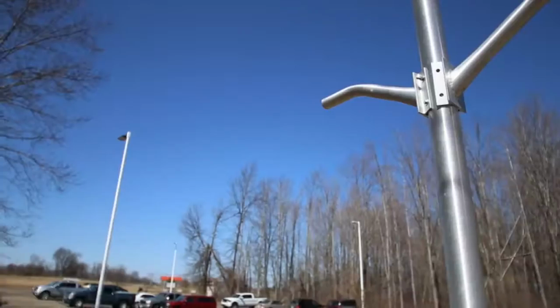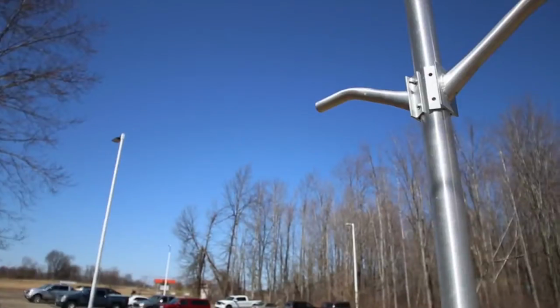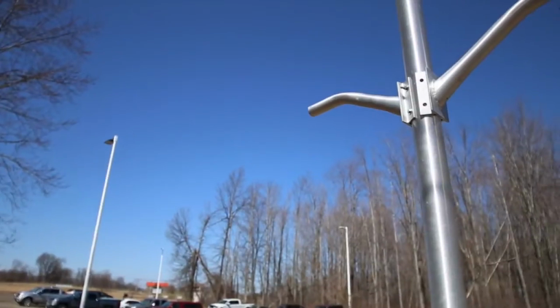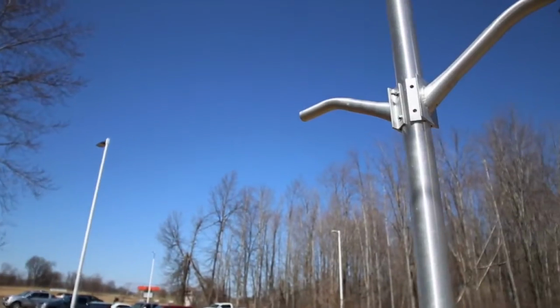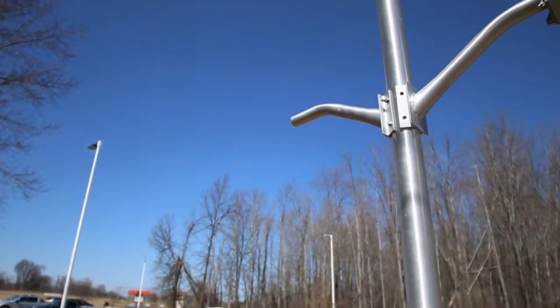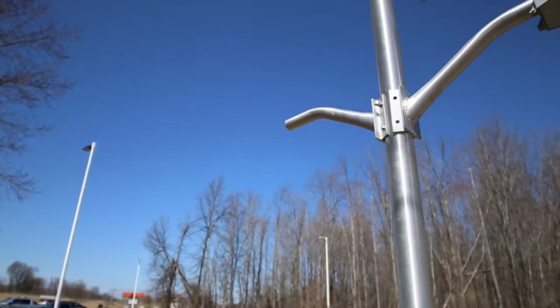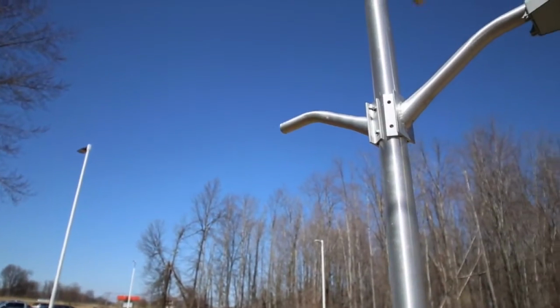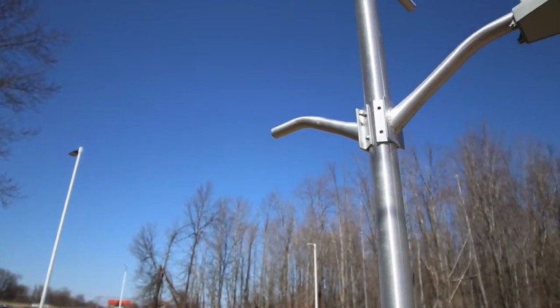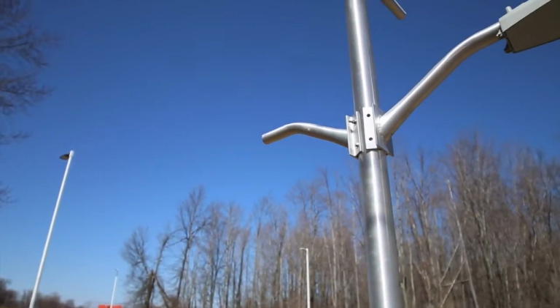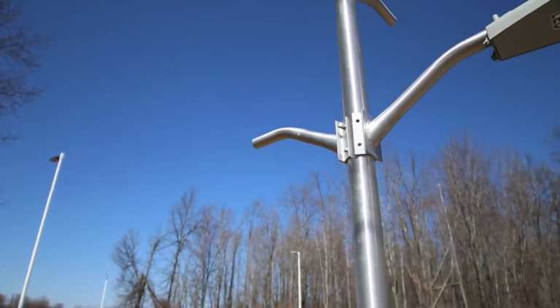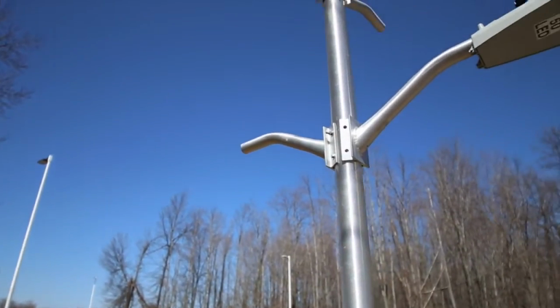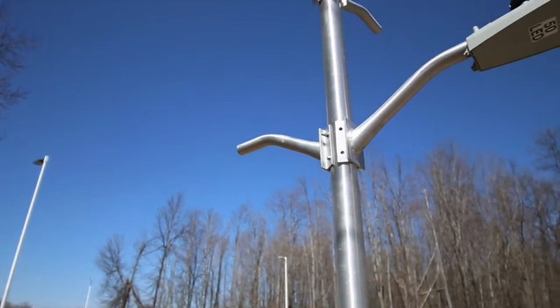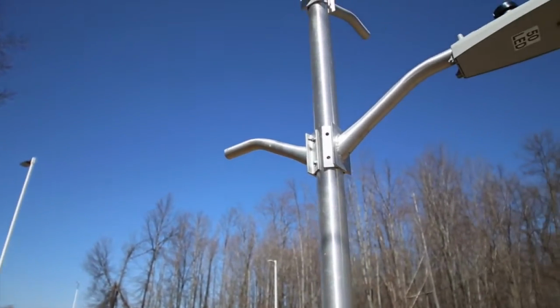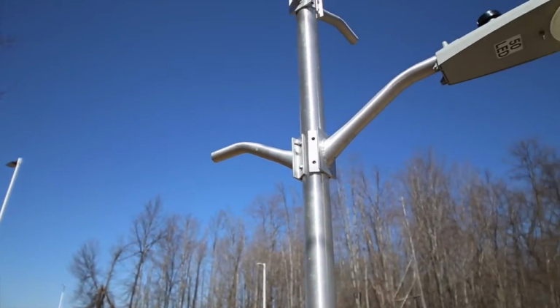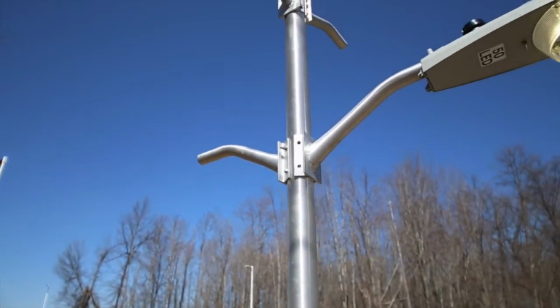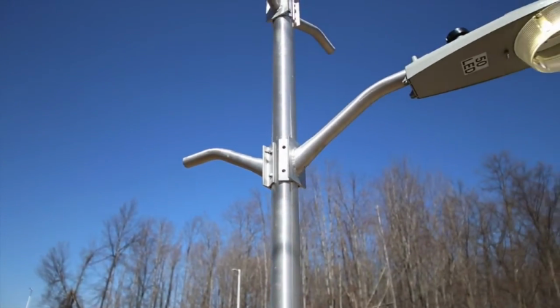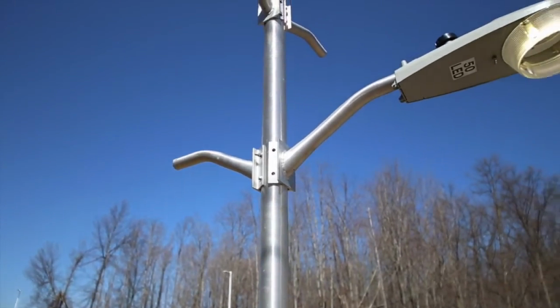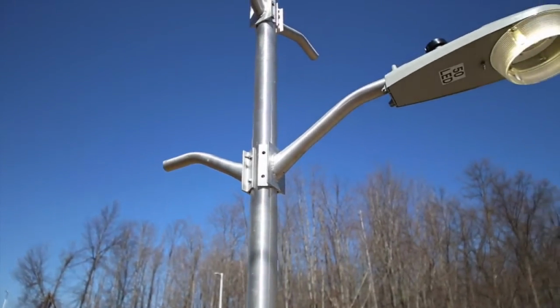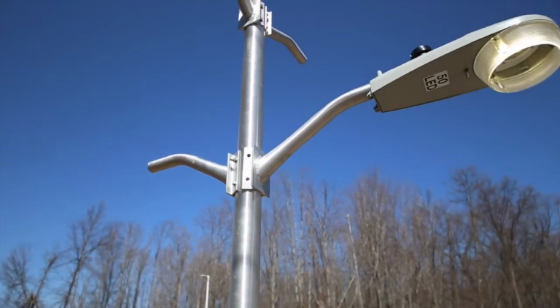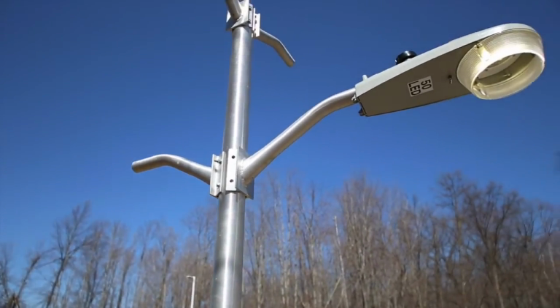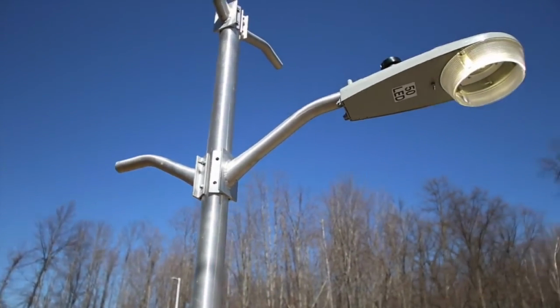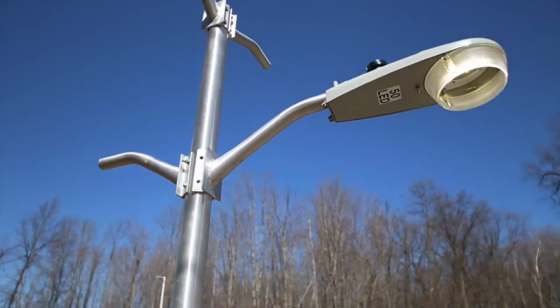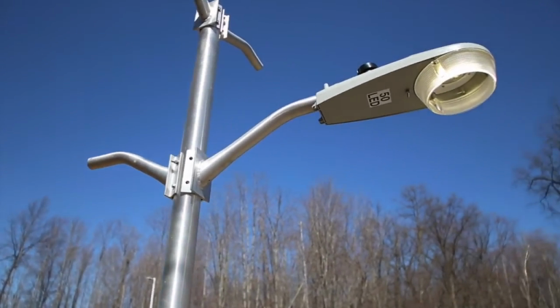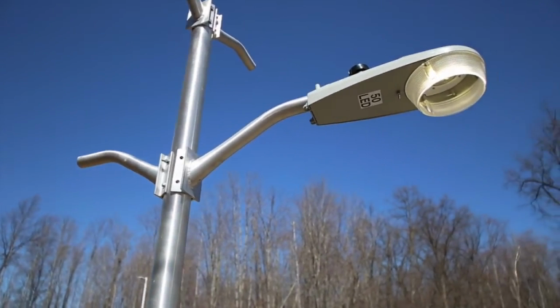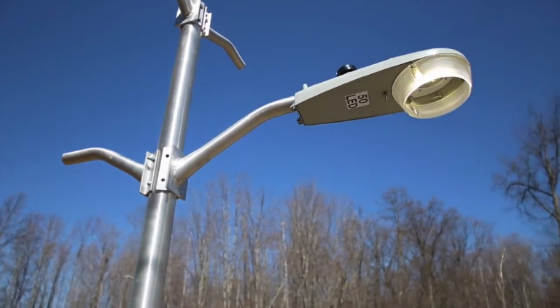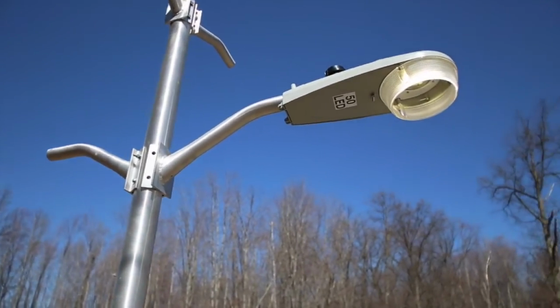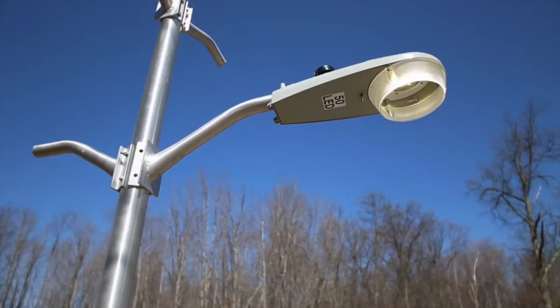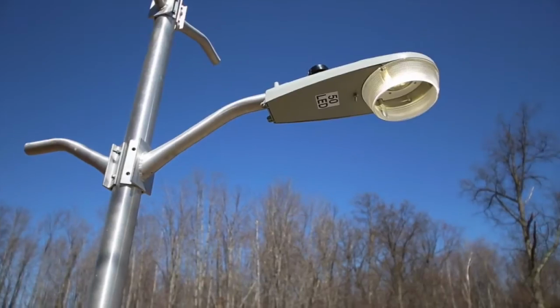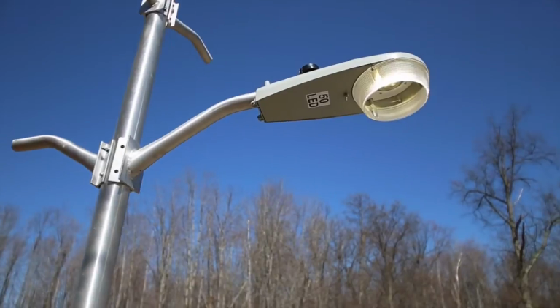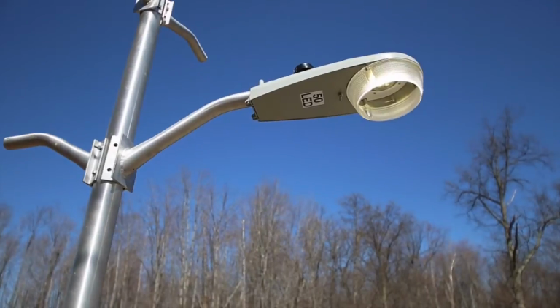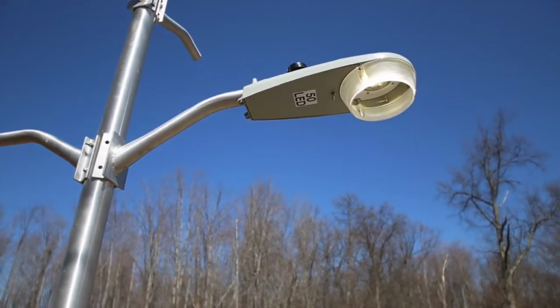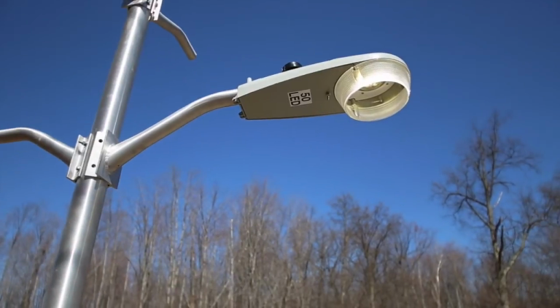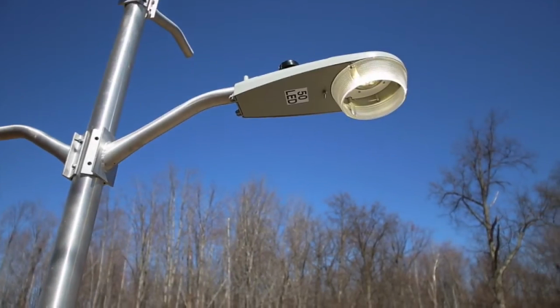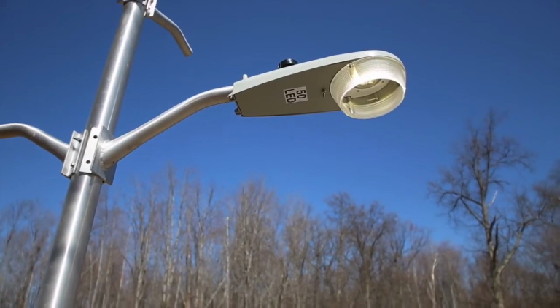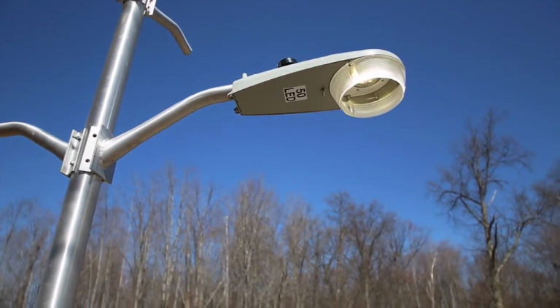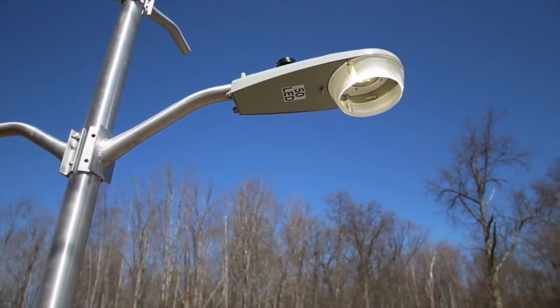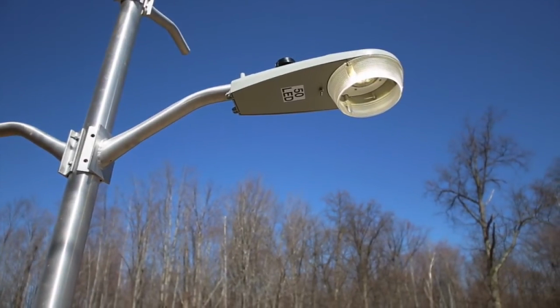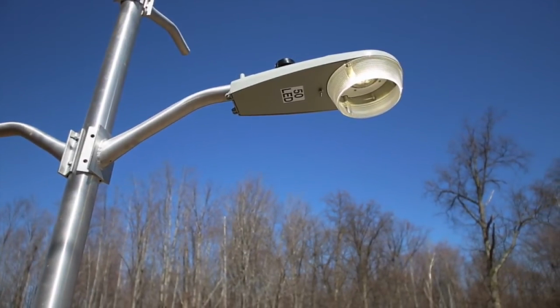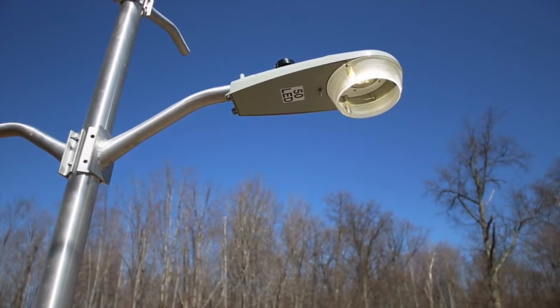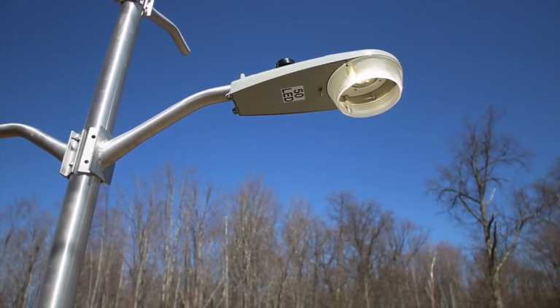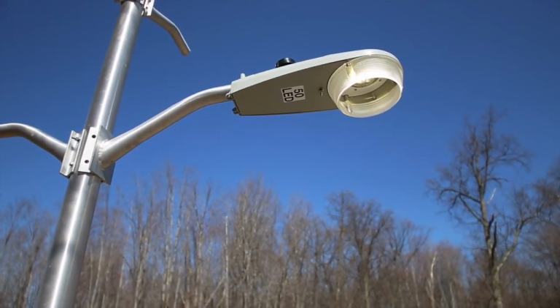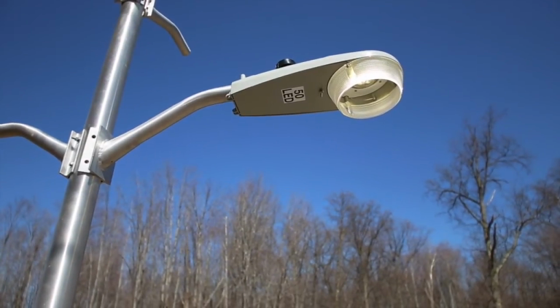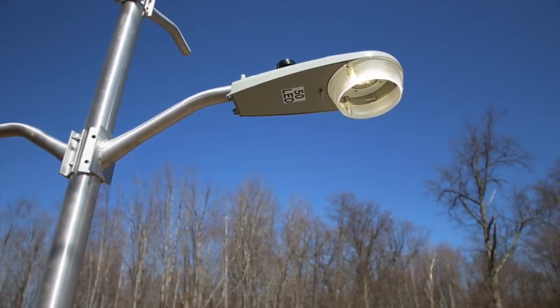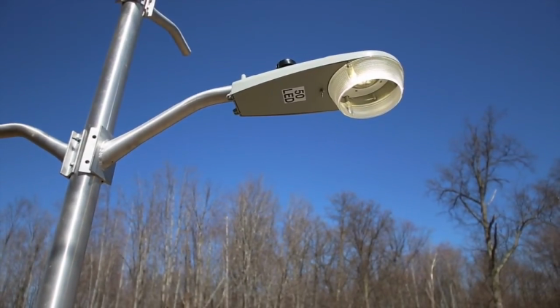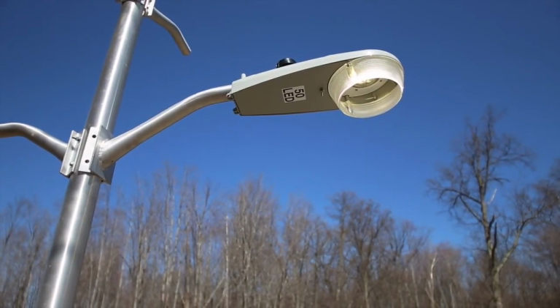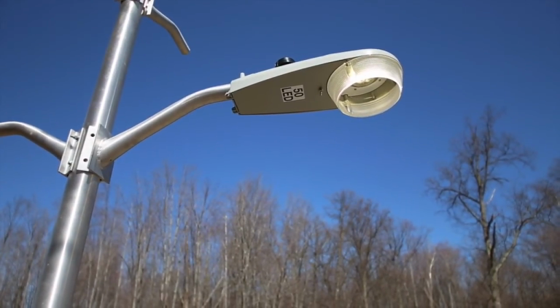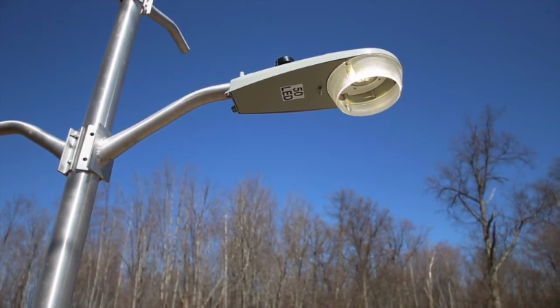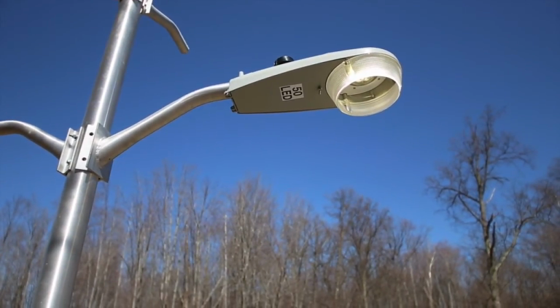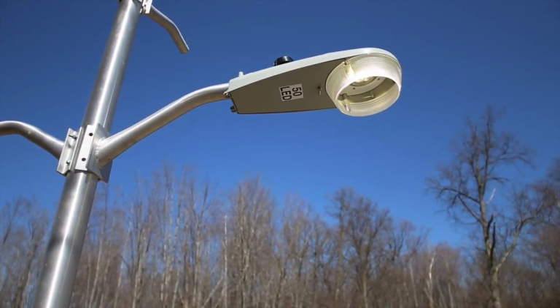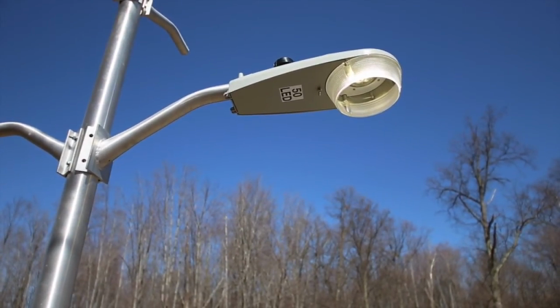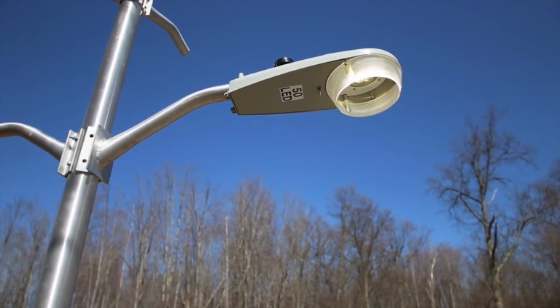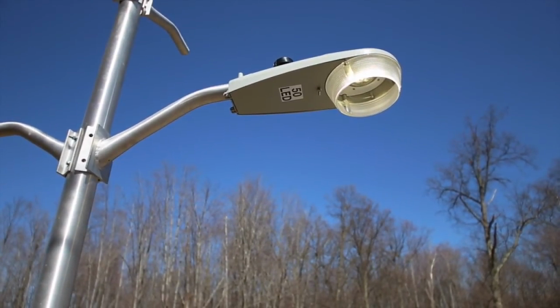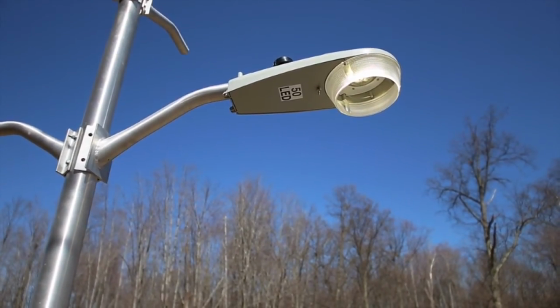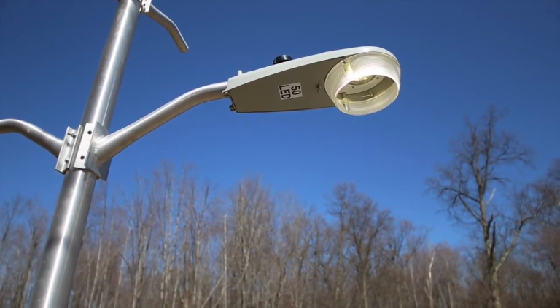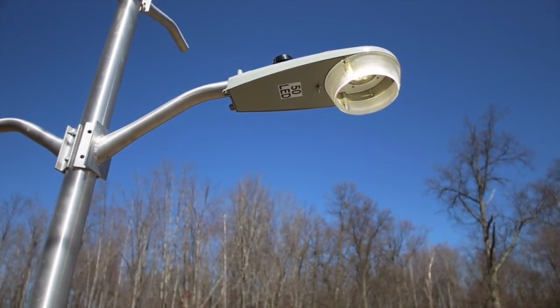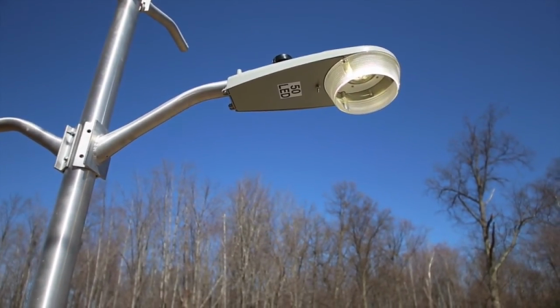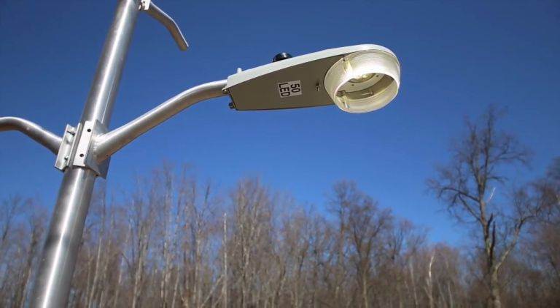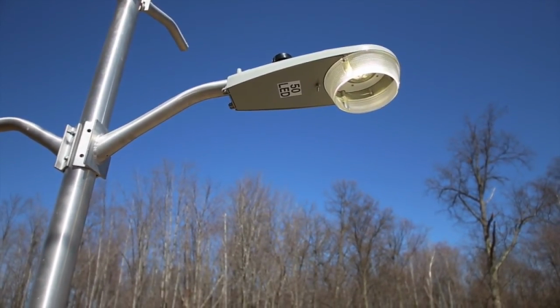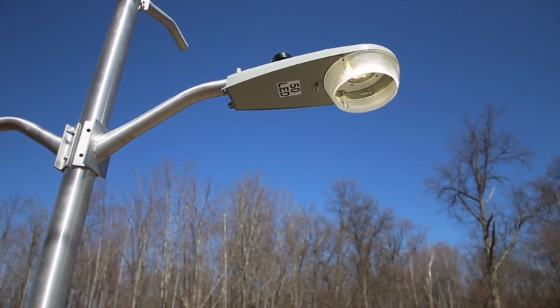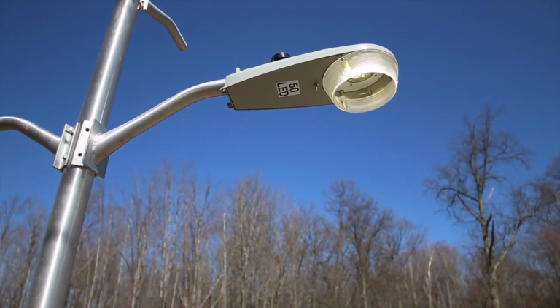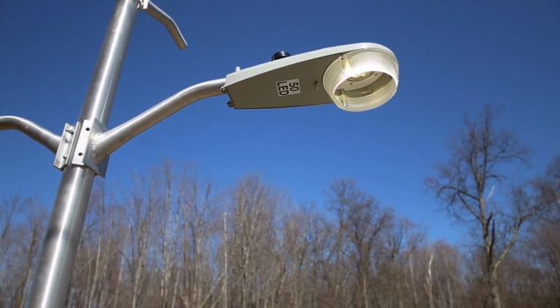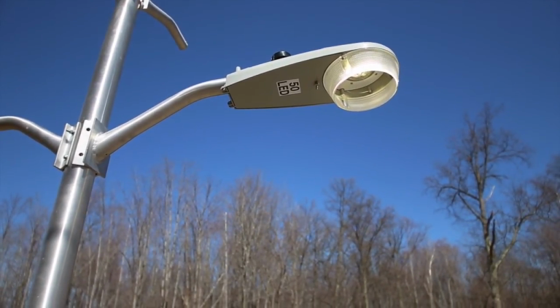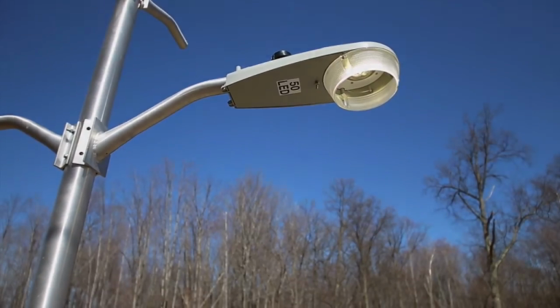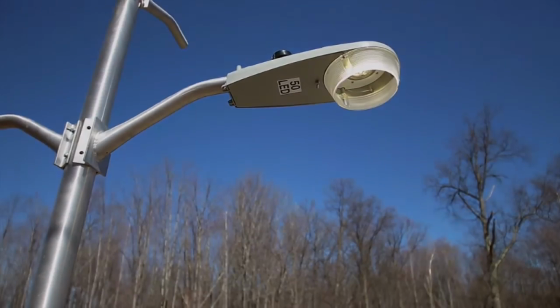Your Autobahn ATBS luminaire is now ready to provide many years of energy-saving, maintenance-free performance.